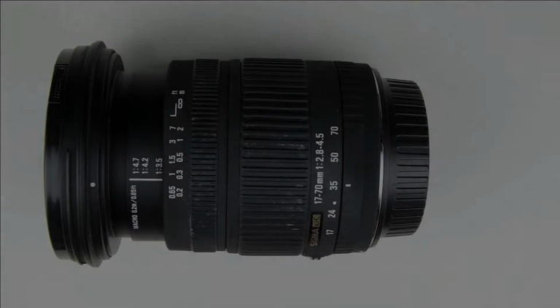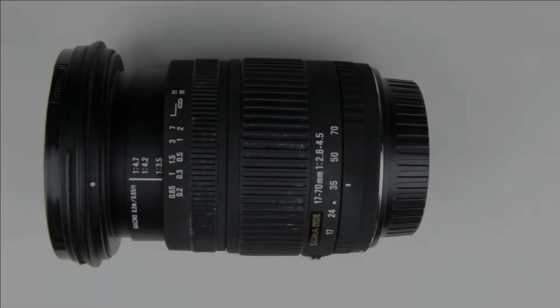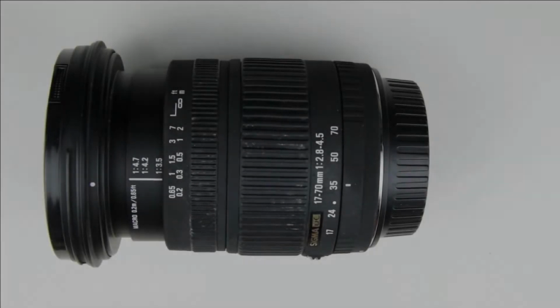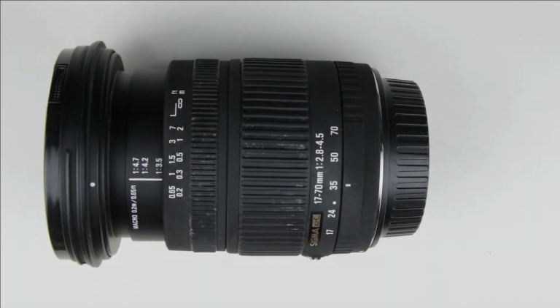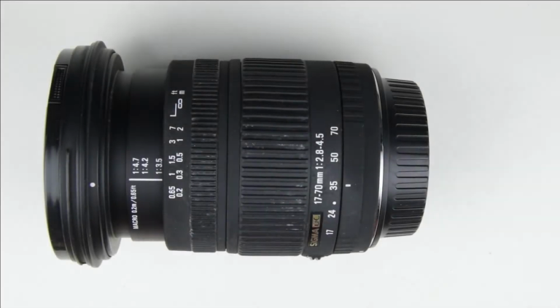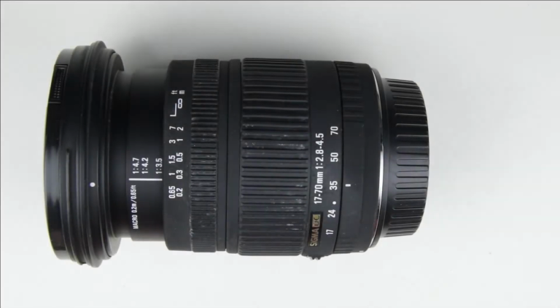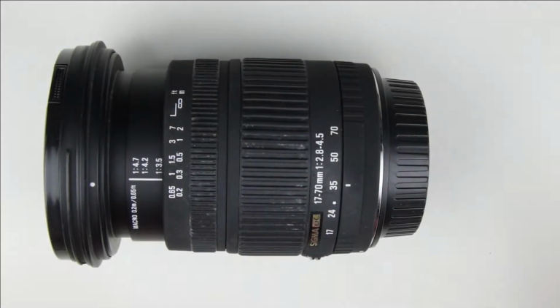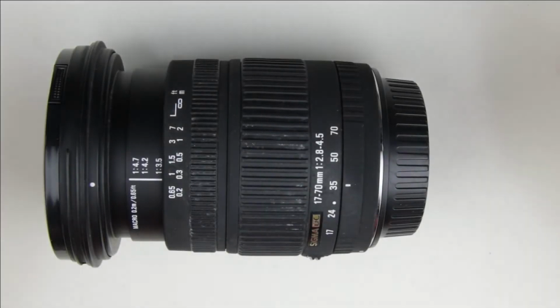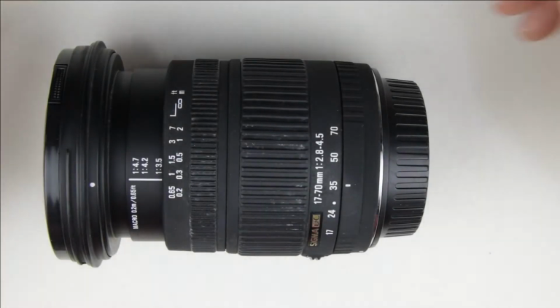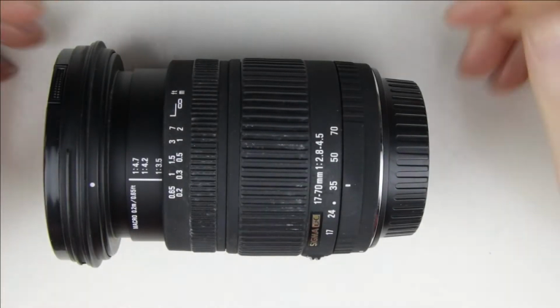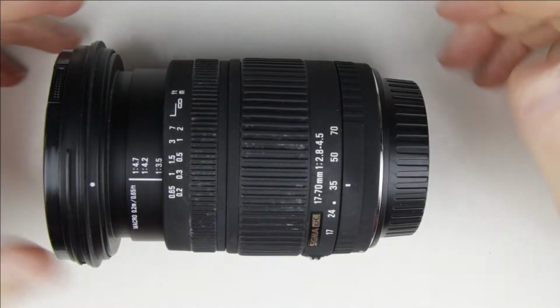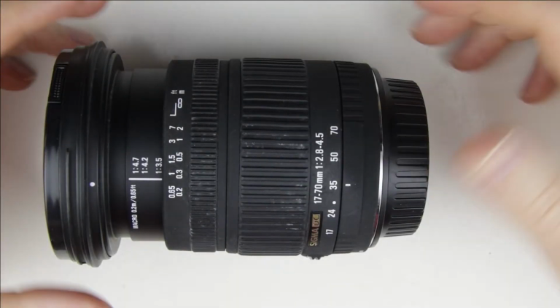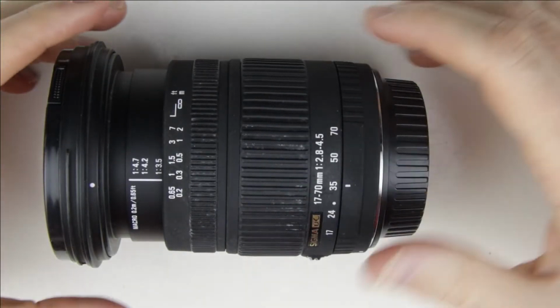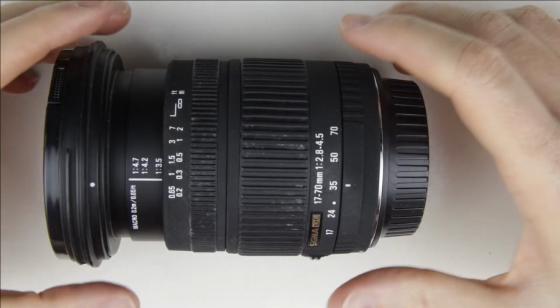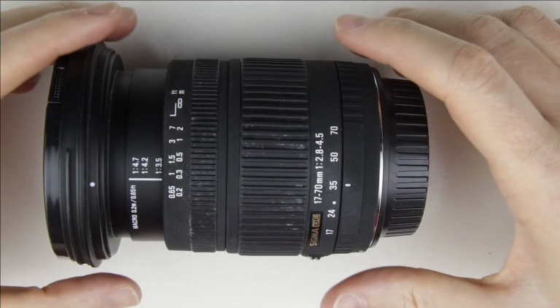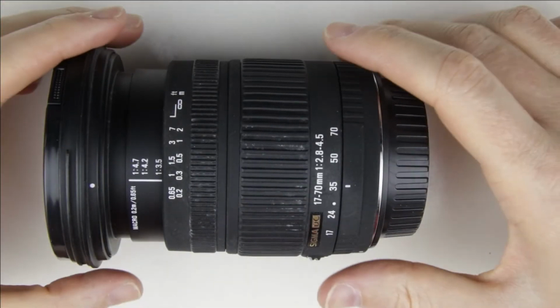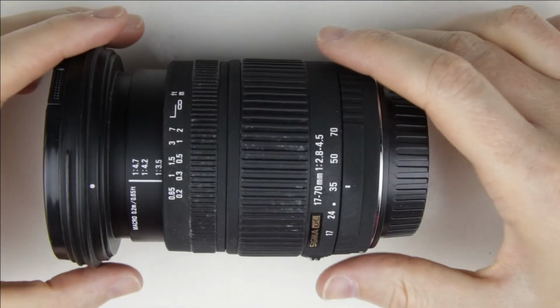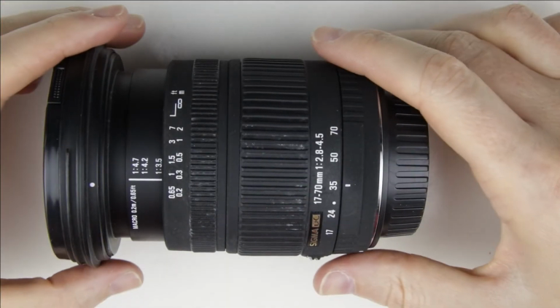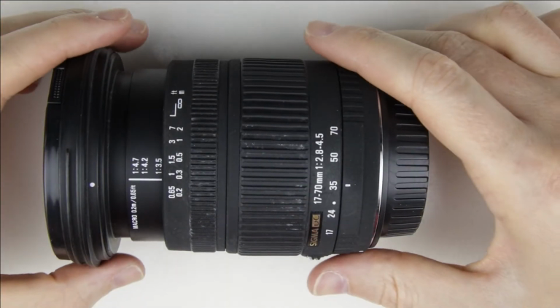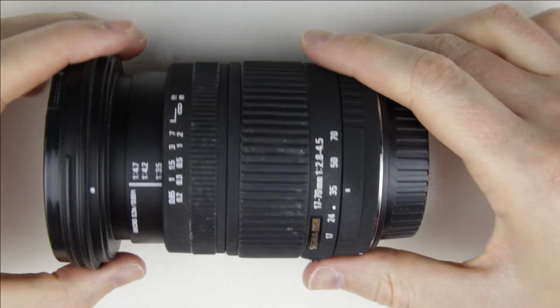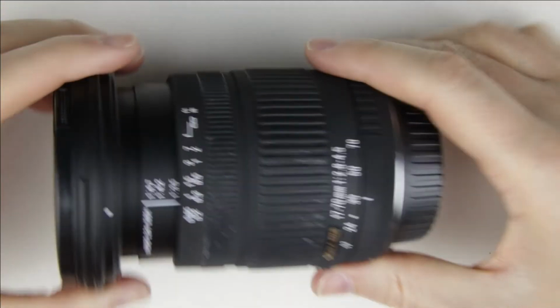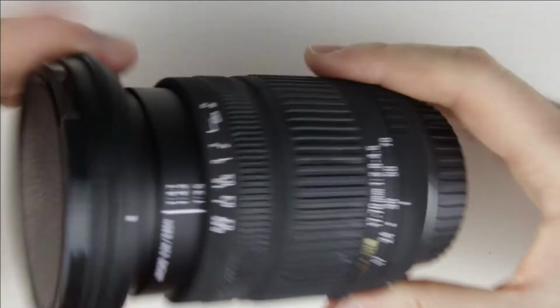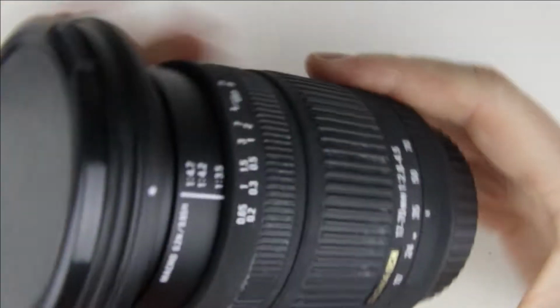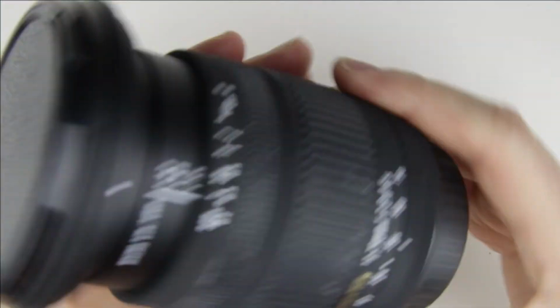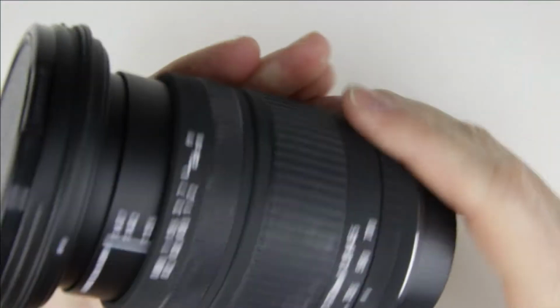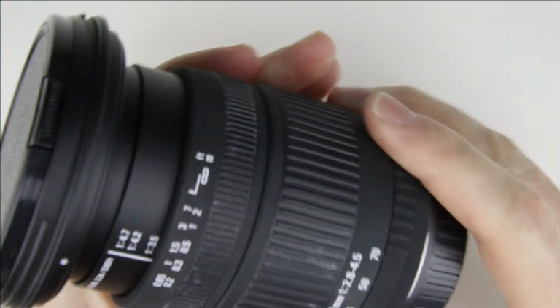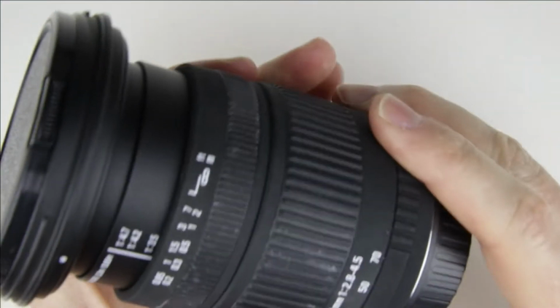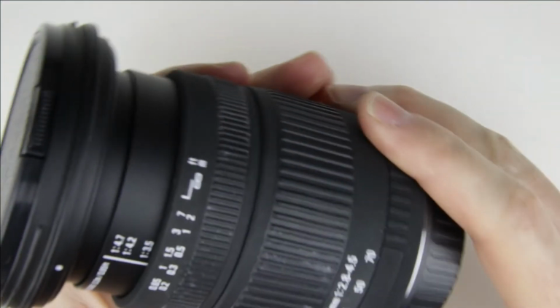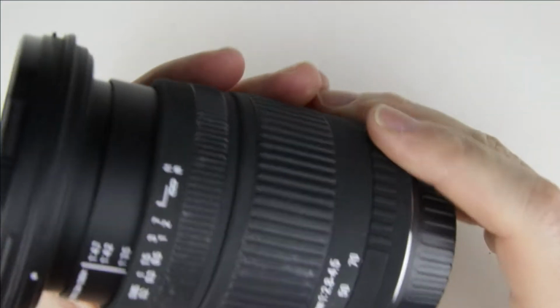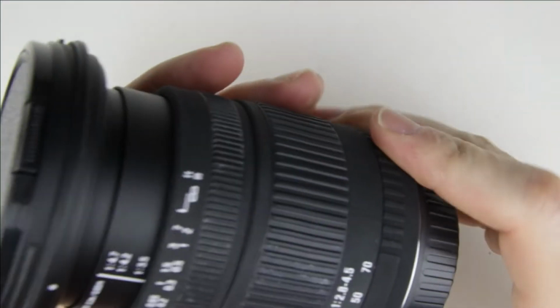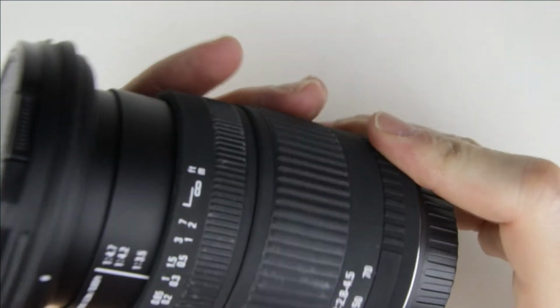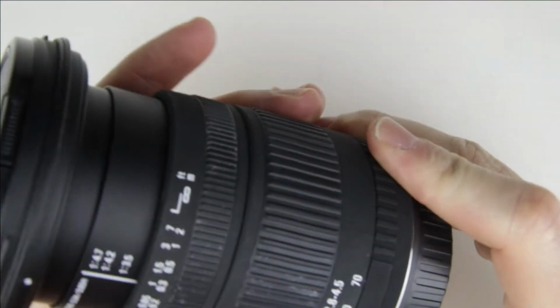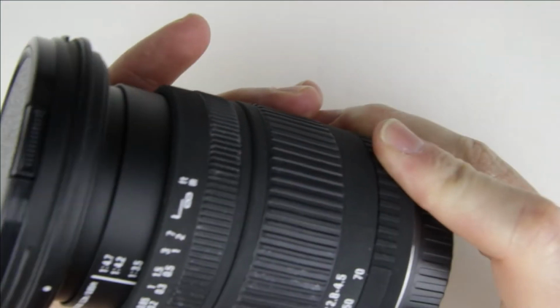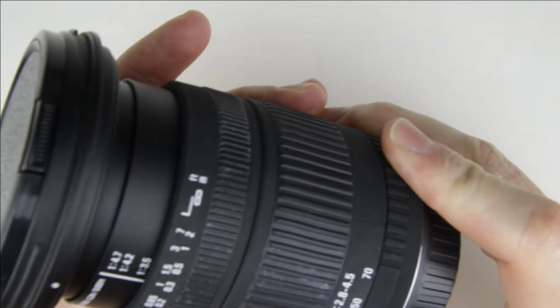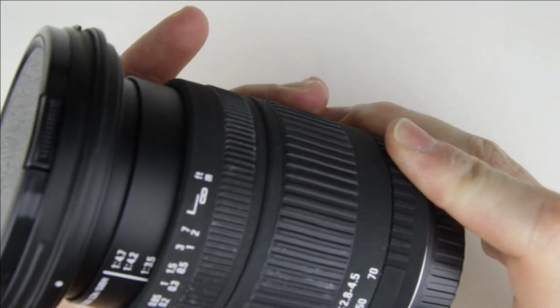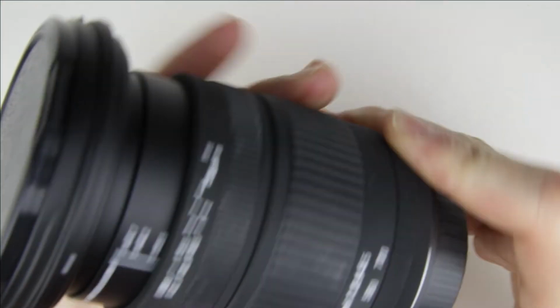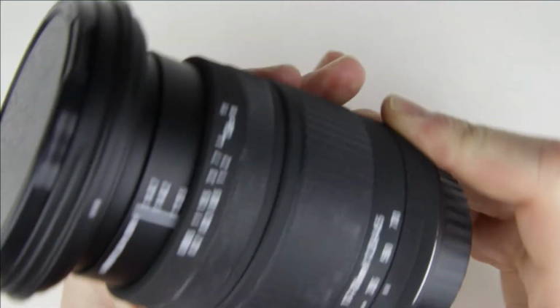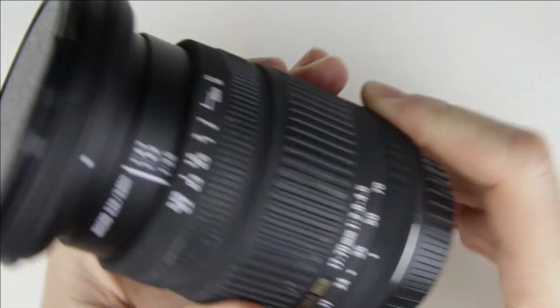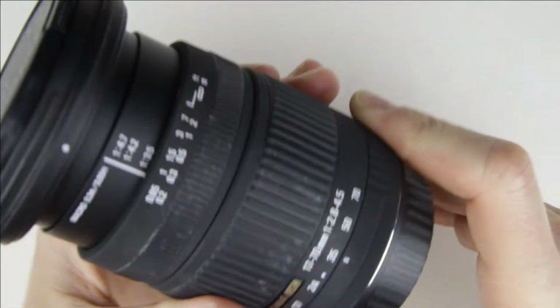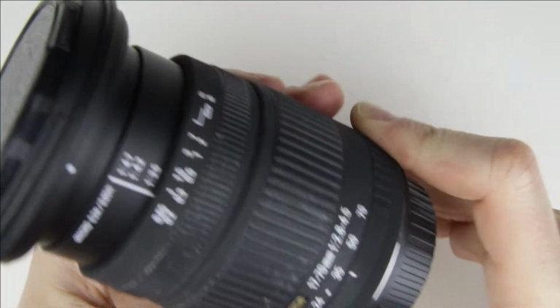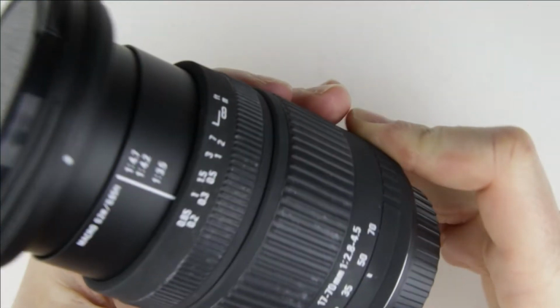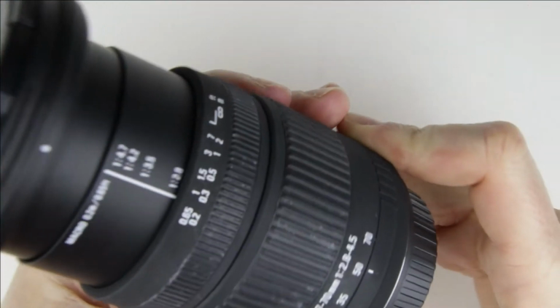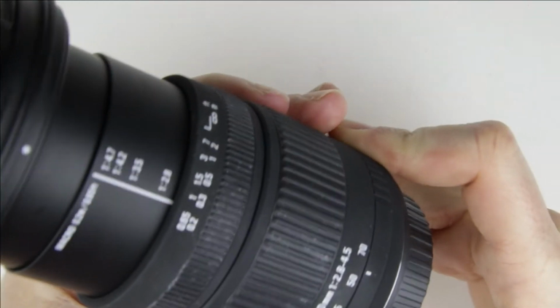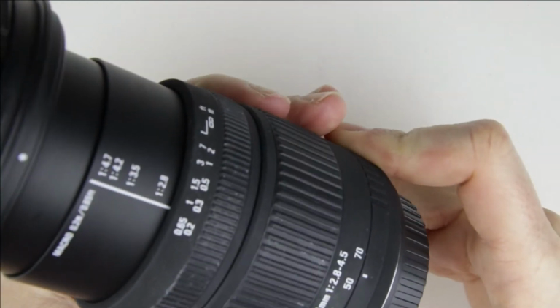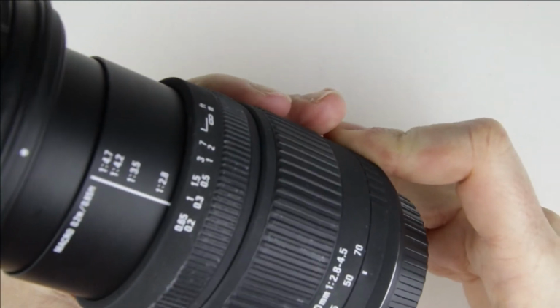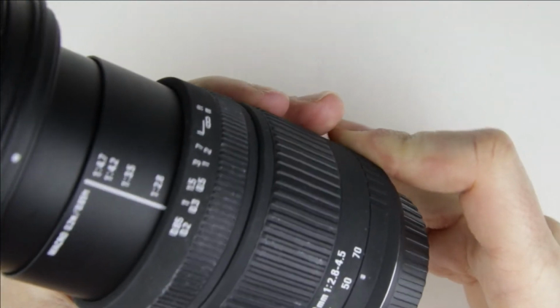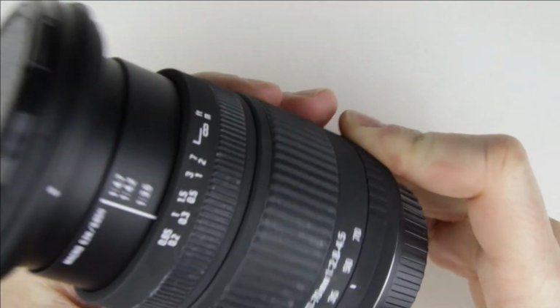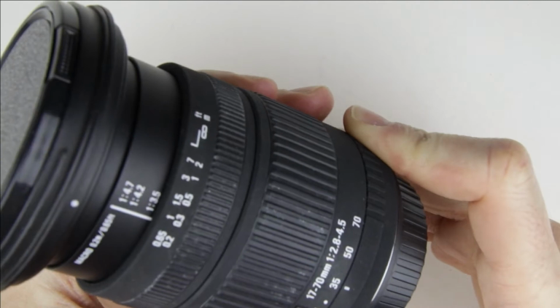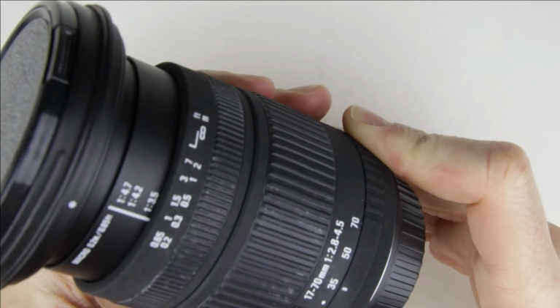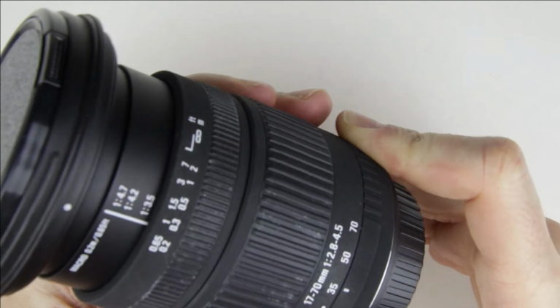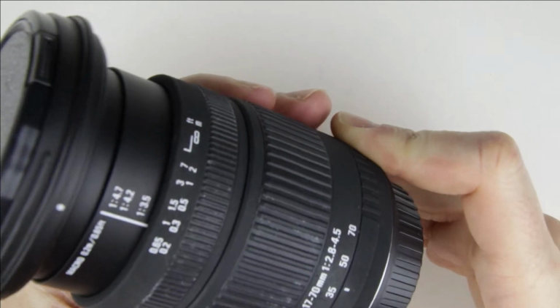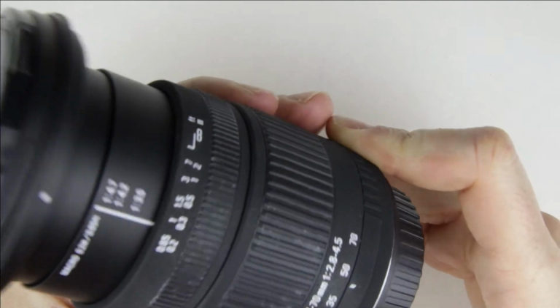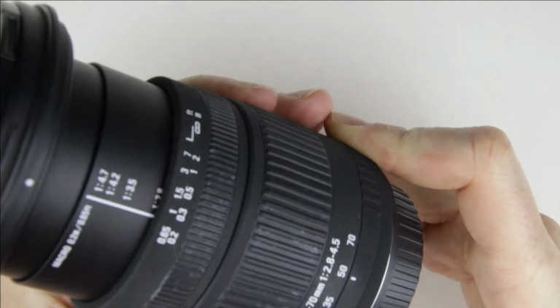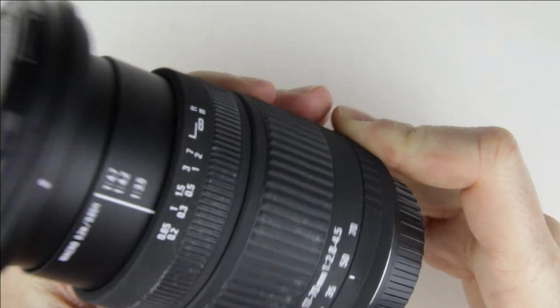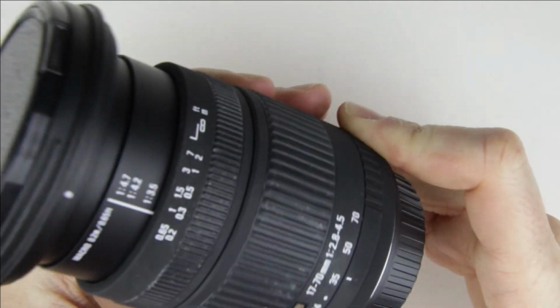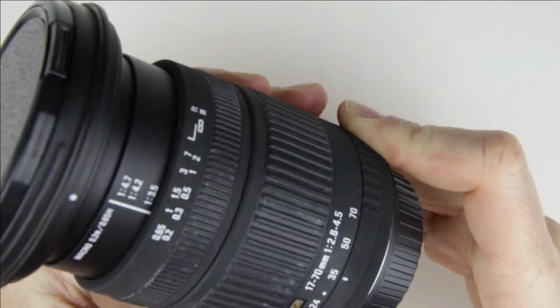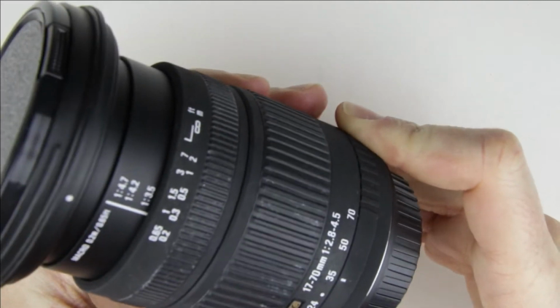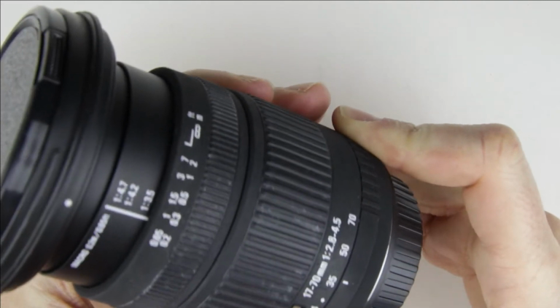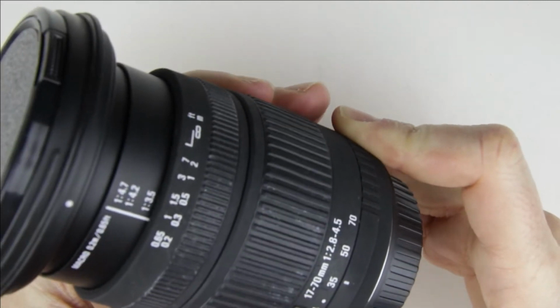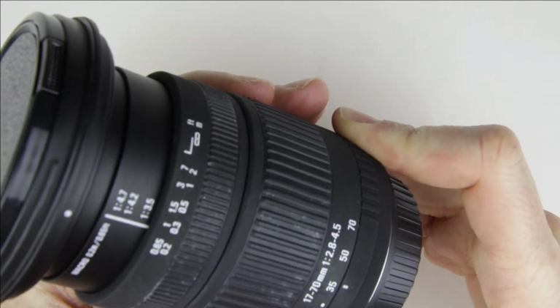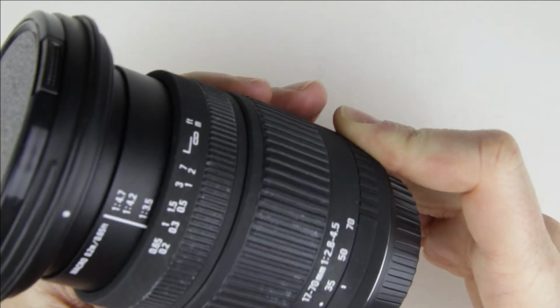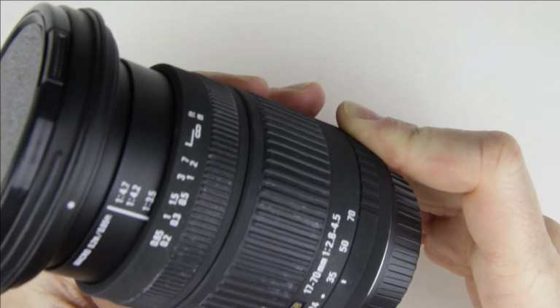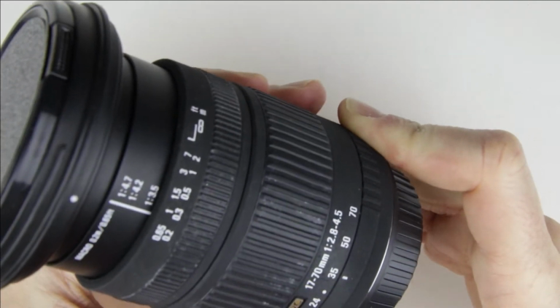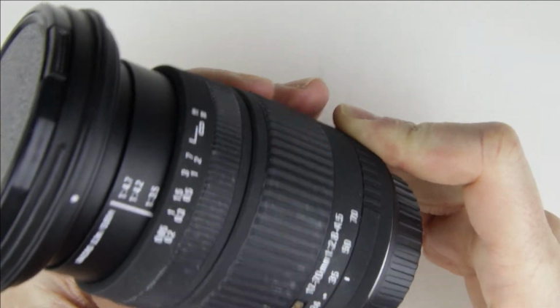This is the lens which will be repaired. As you can see, the zoom doesn't go under 35mm.